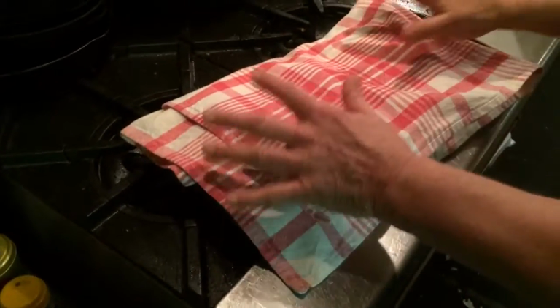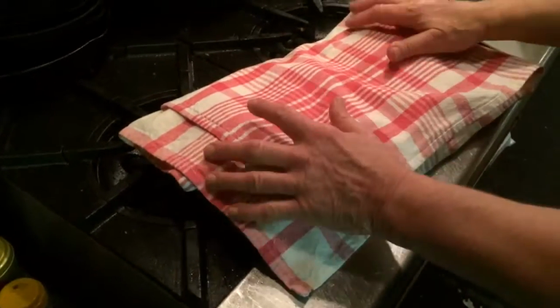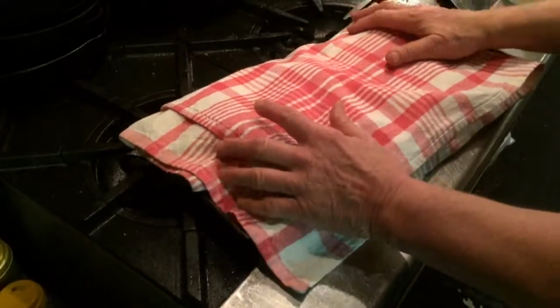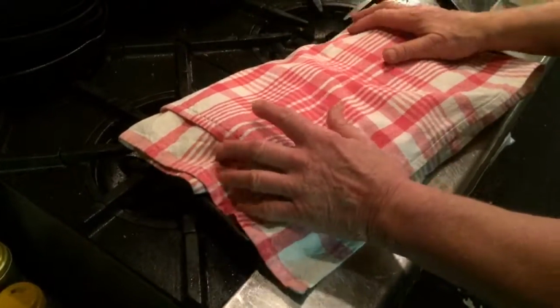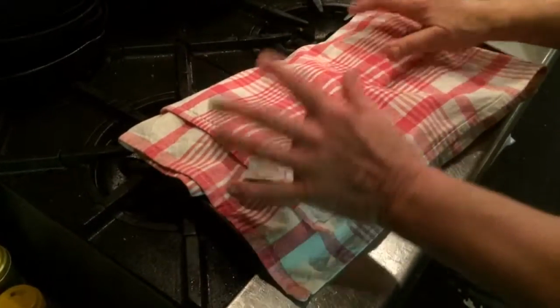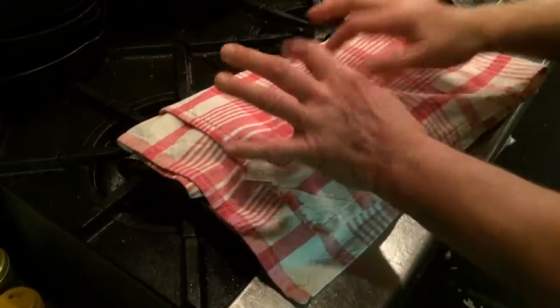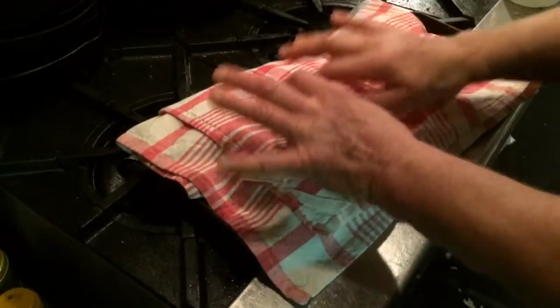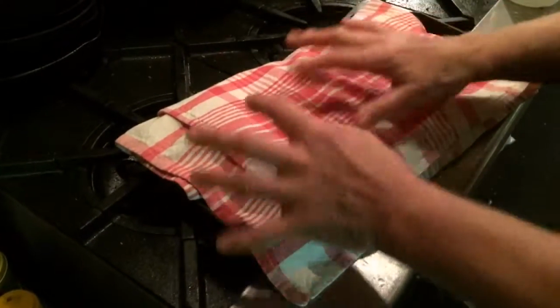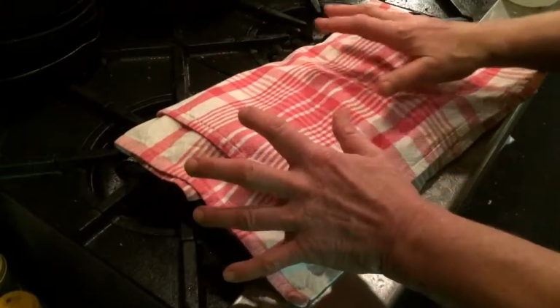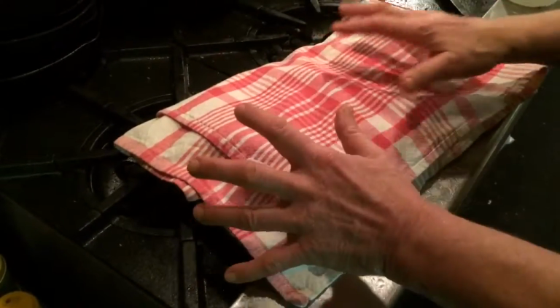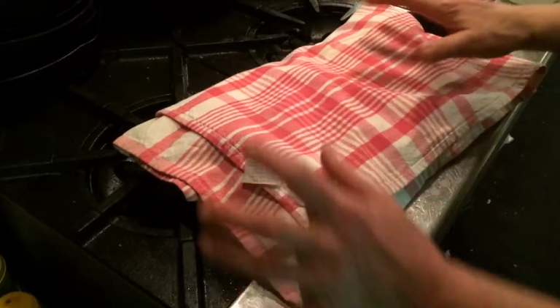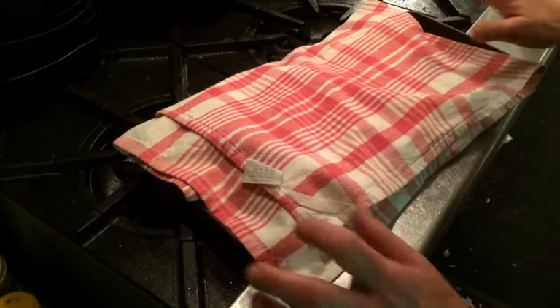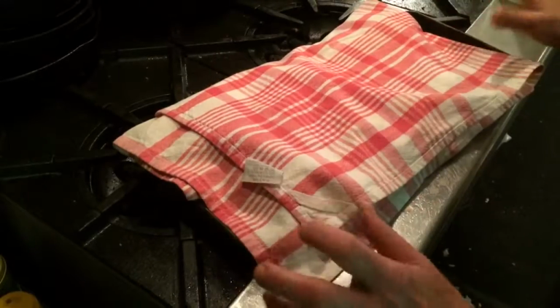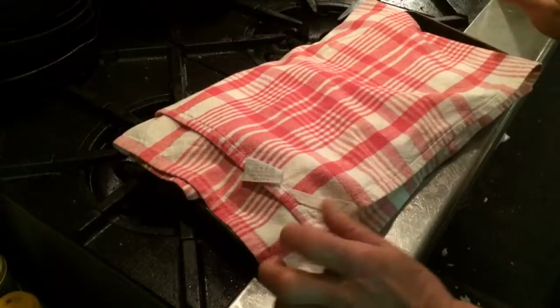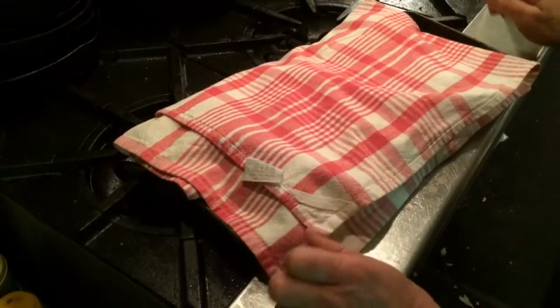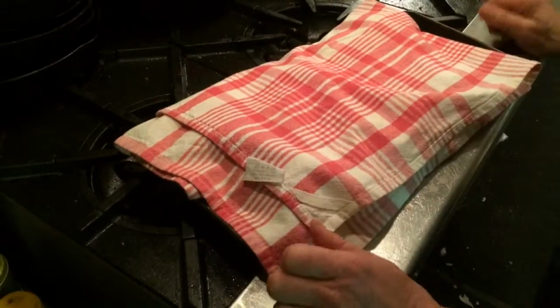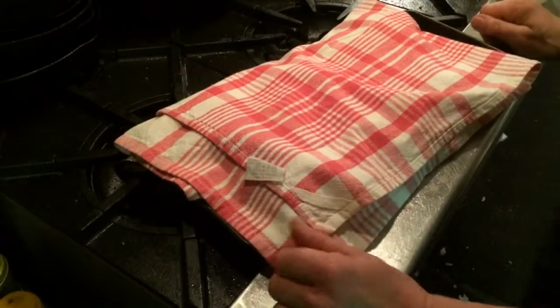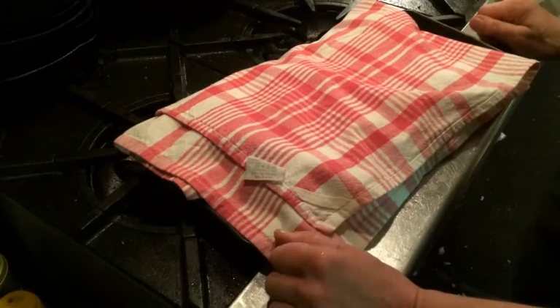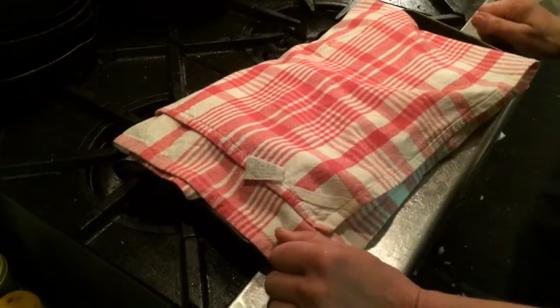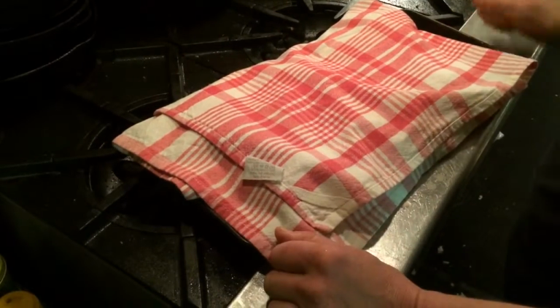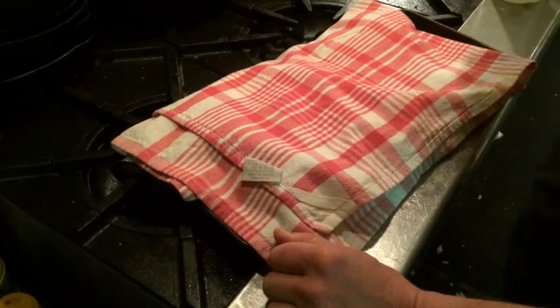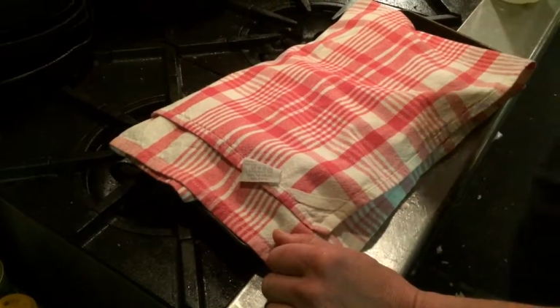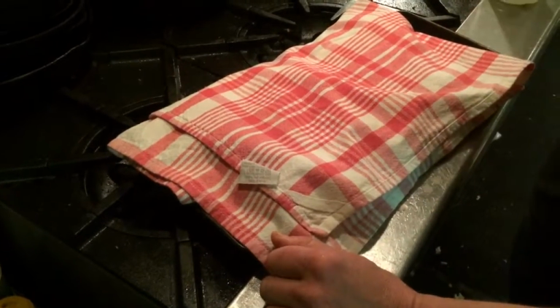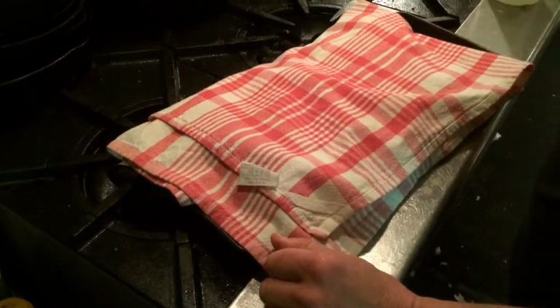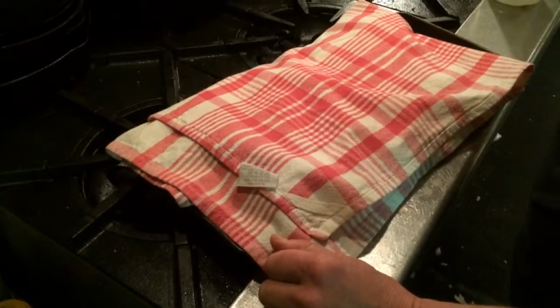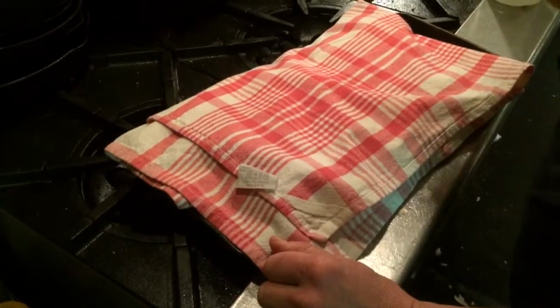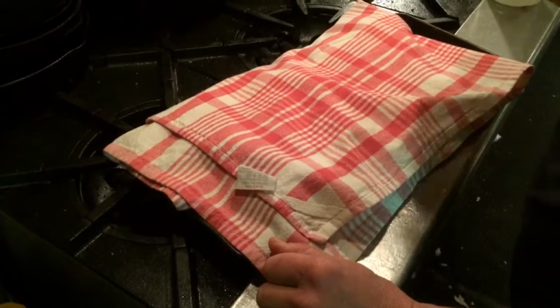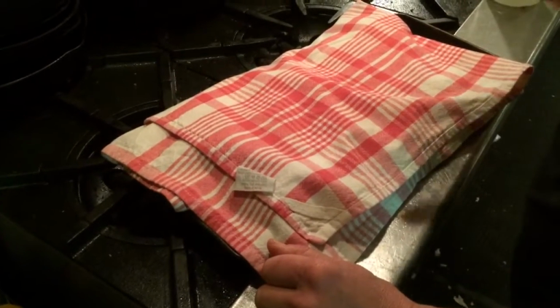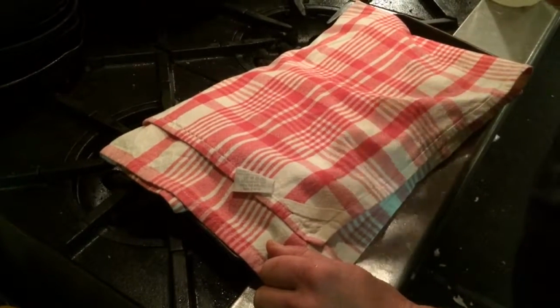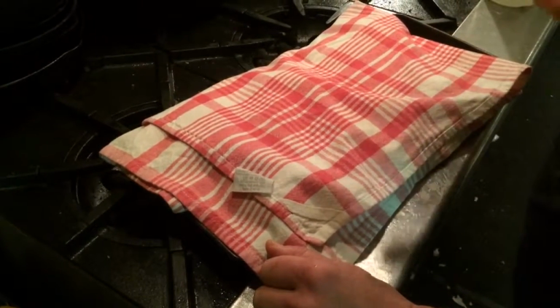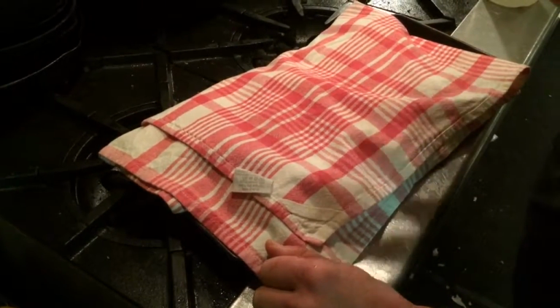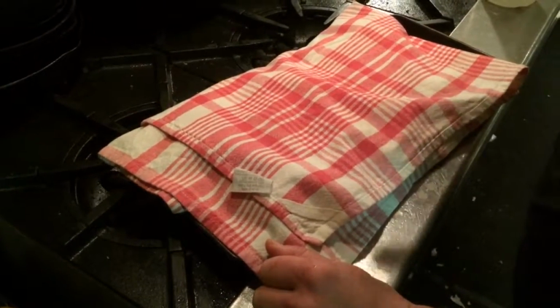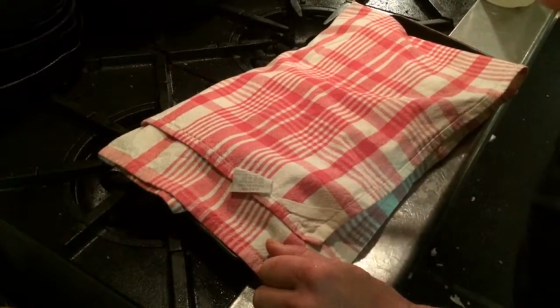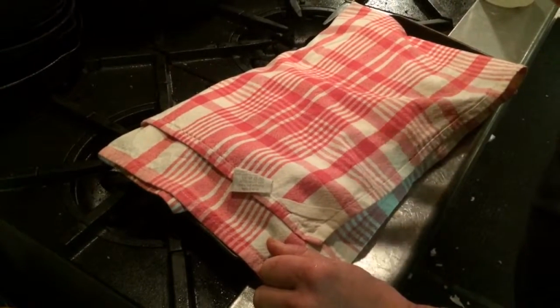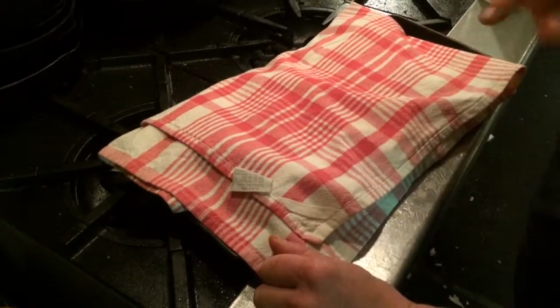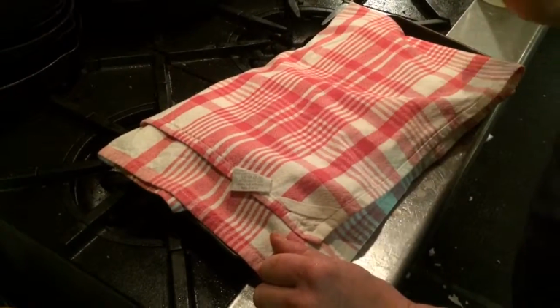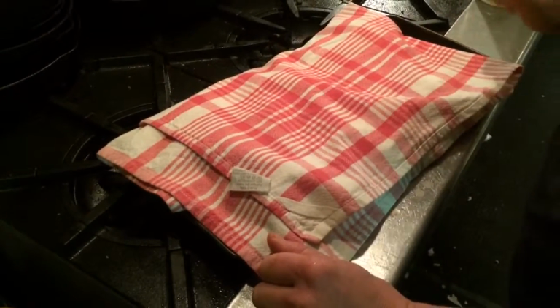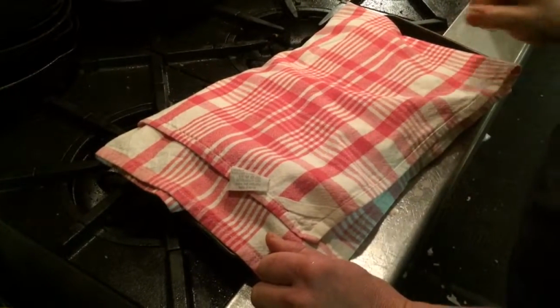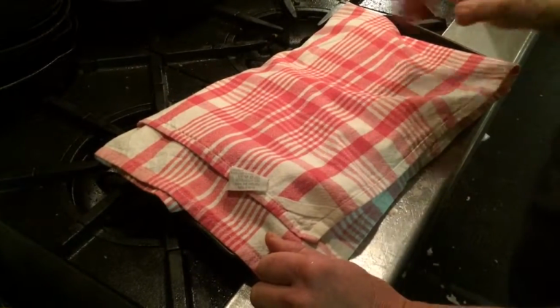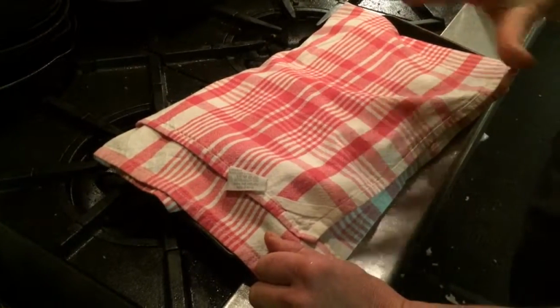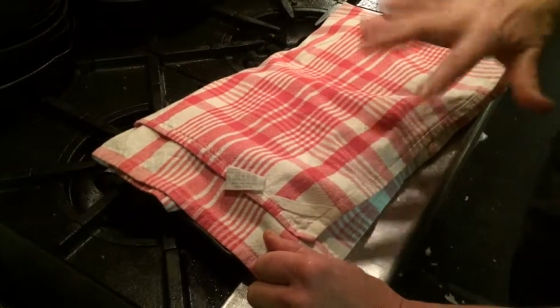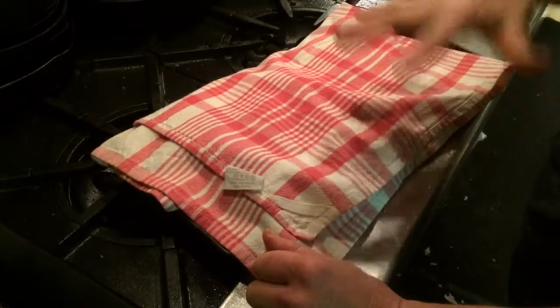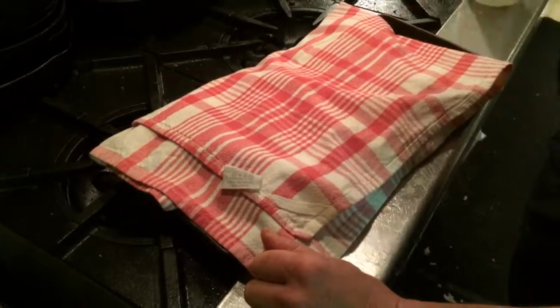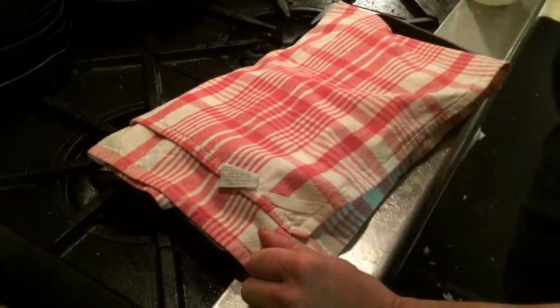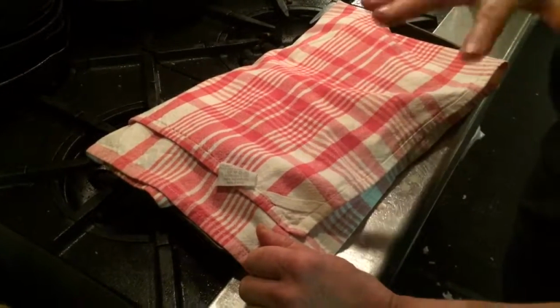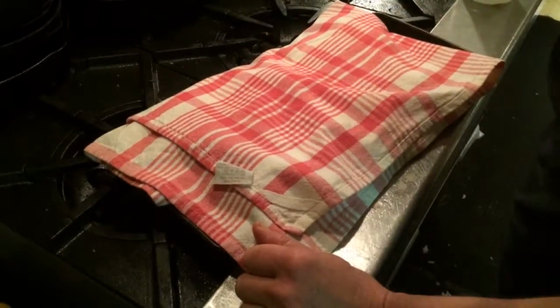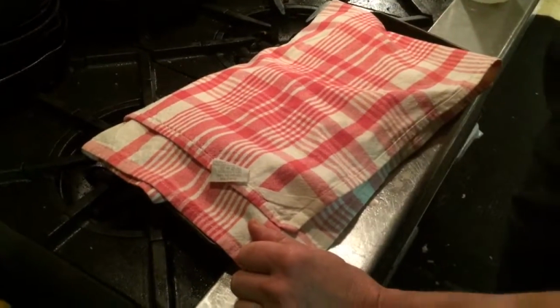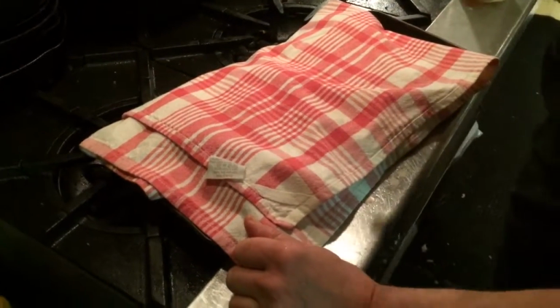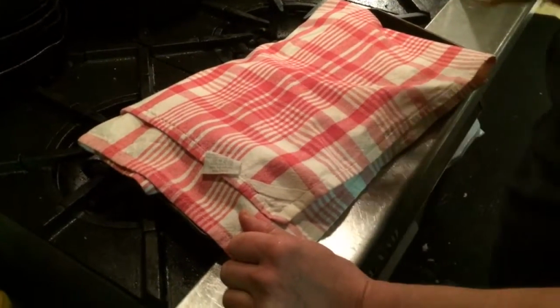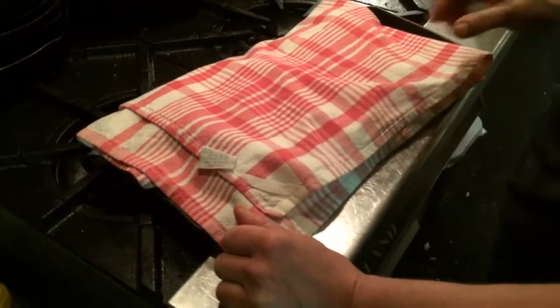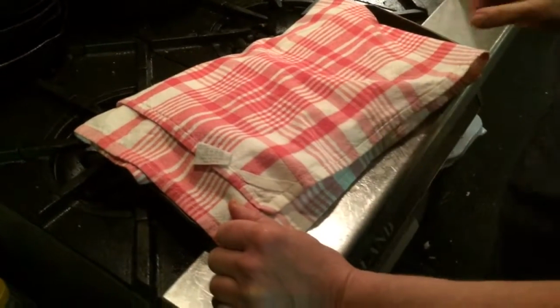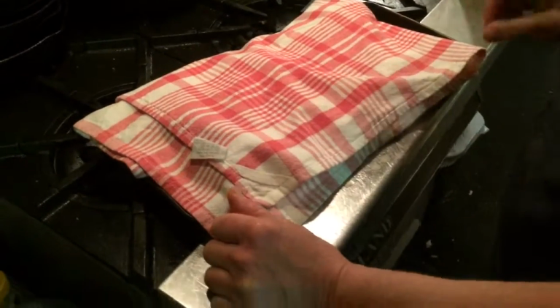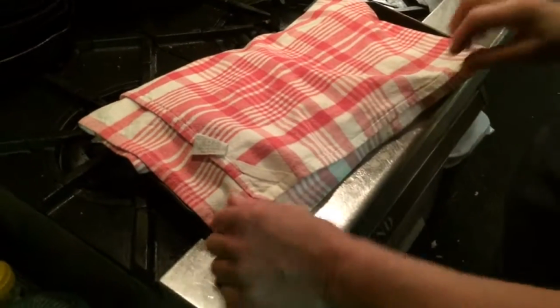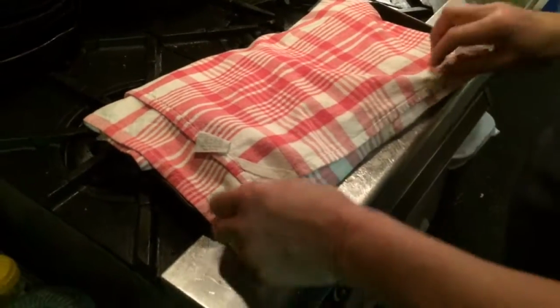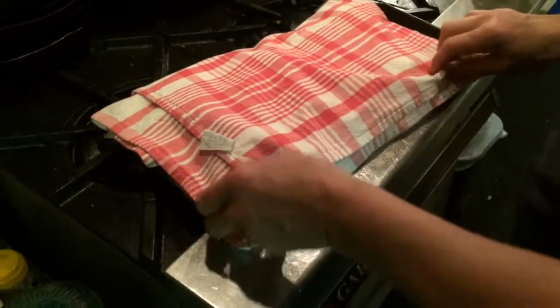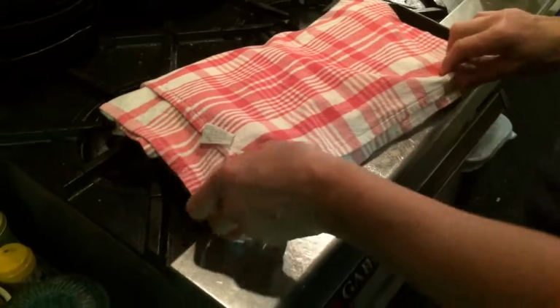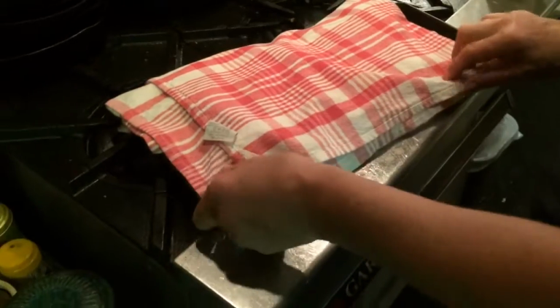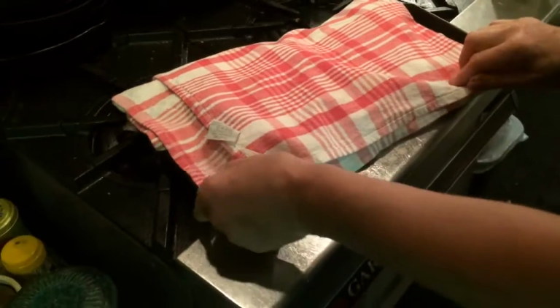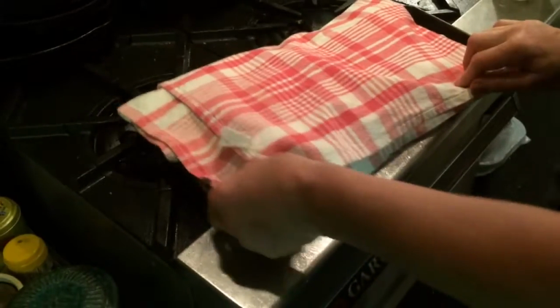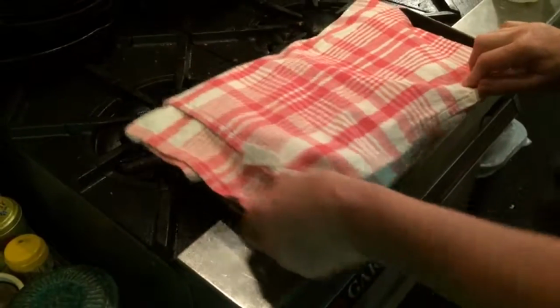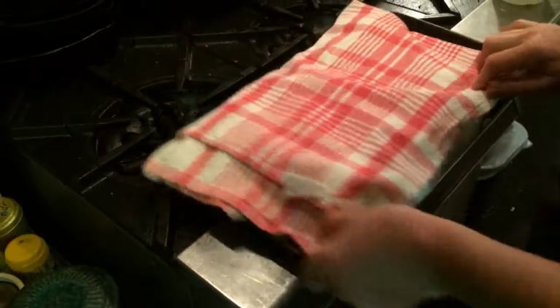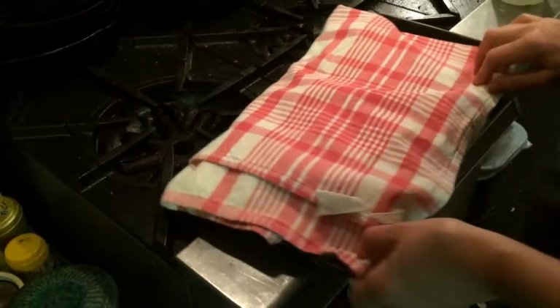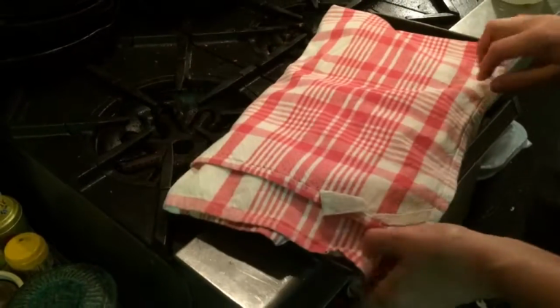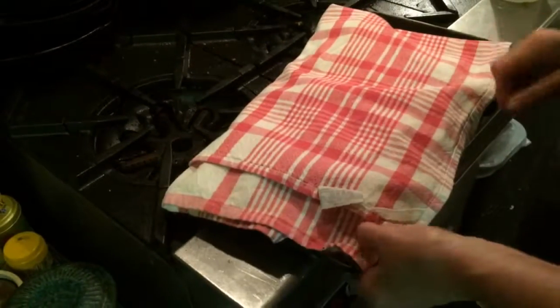And then that top gets nice and soft, and the moisture evens out in the bun, which is quite desirable.